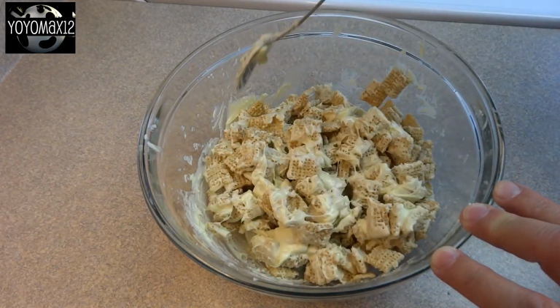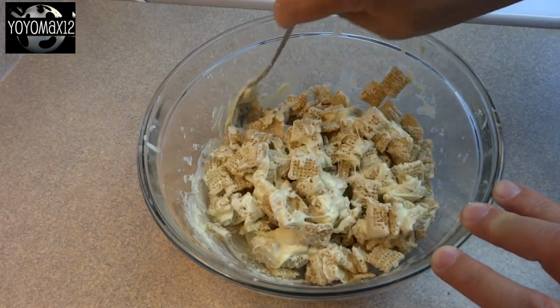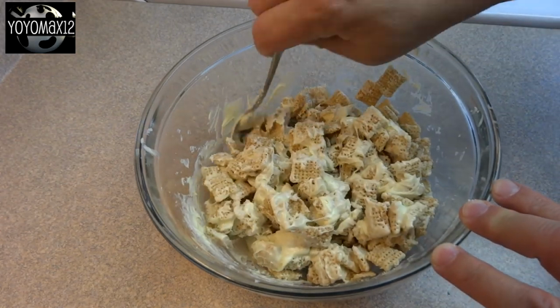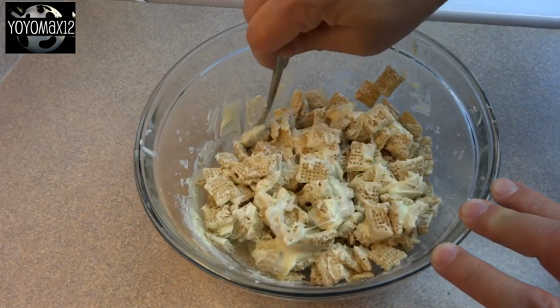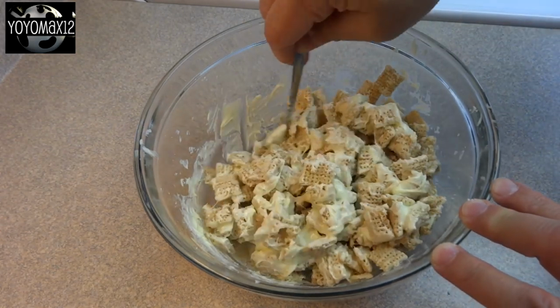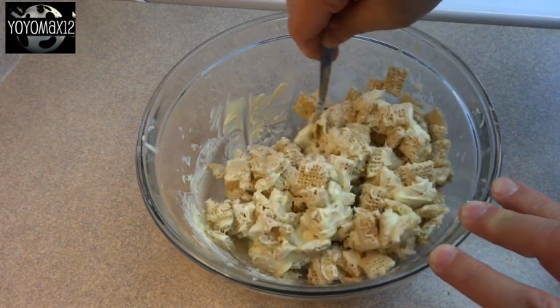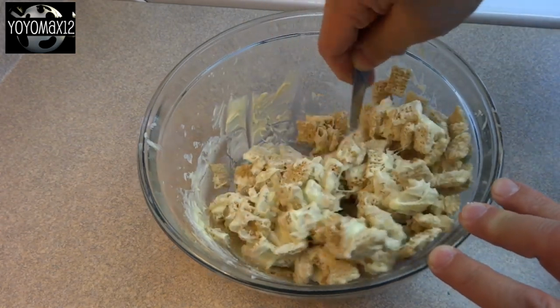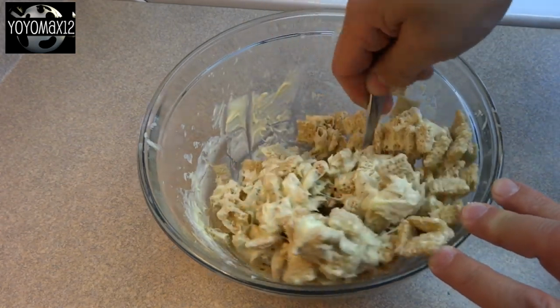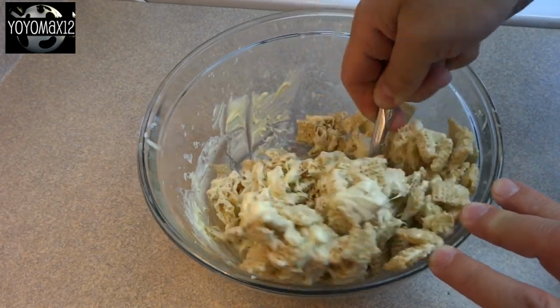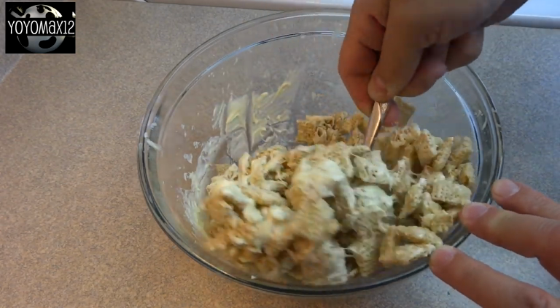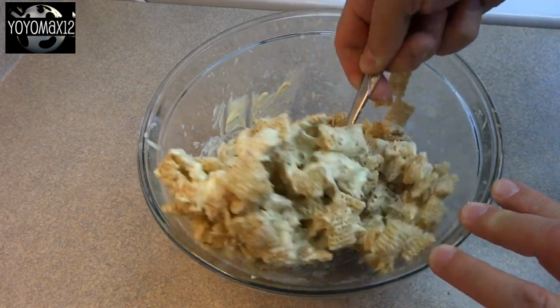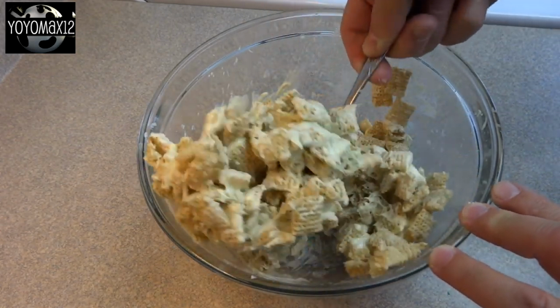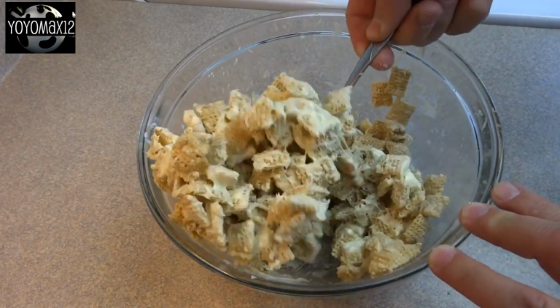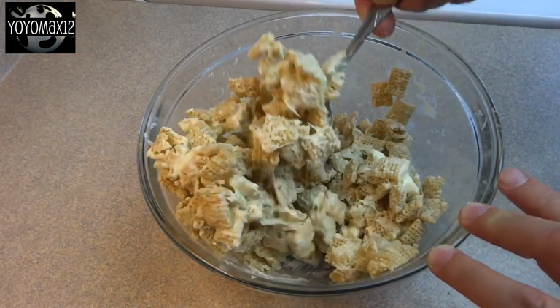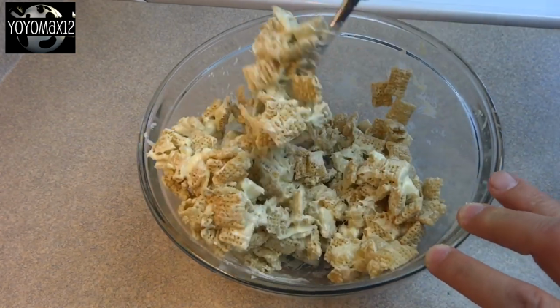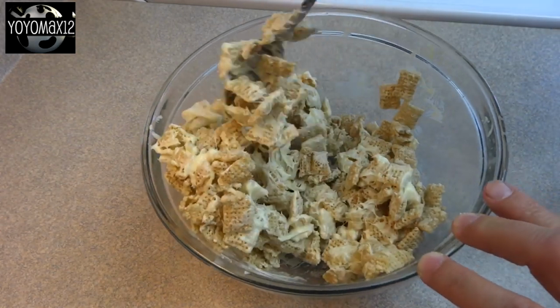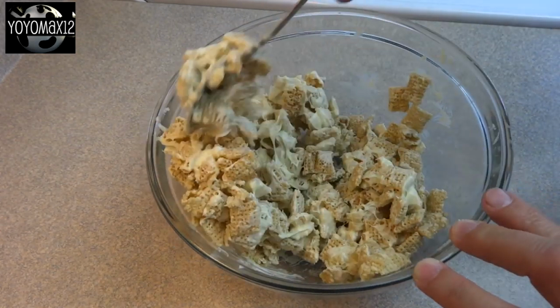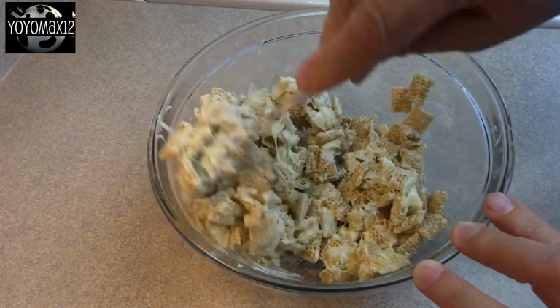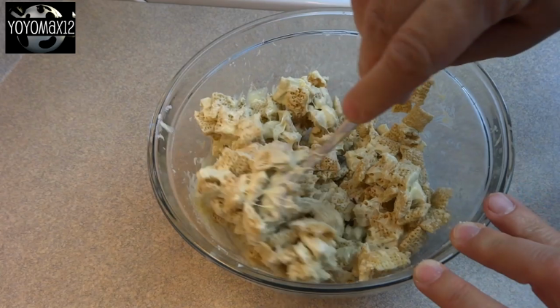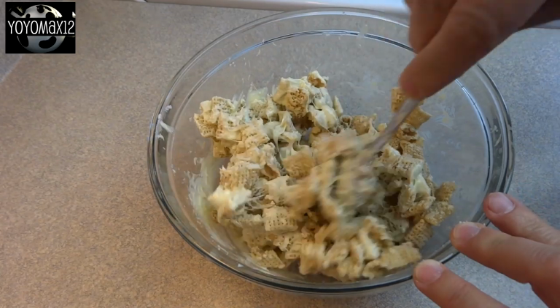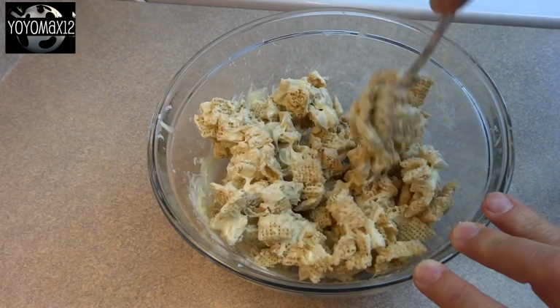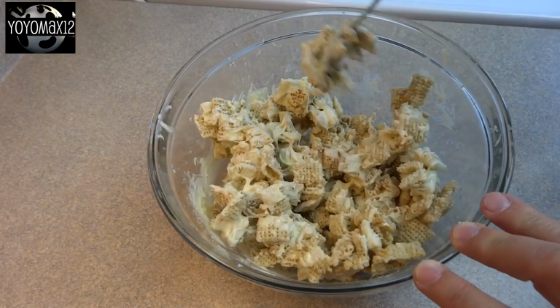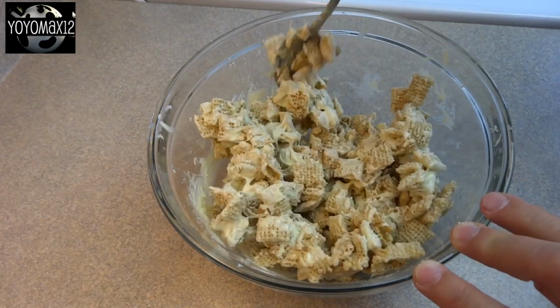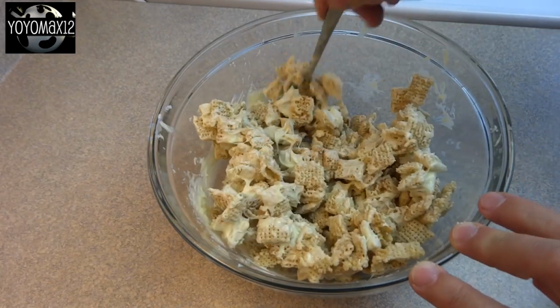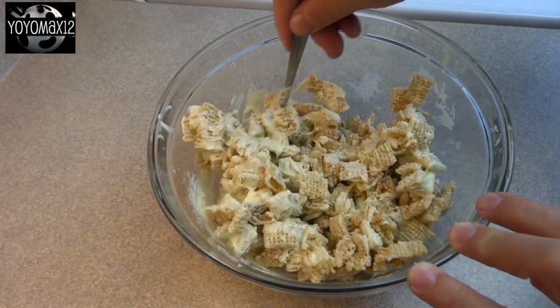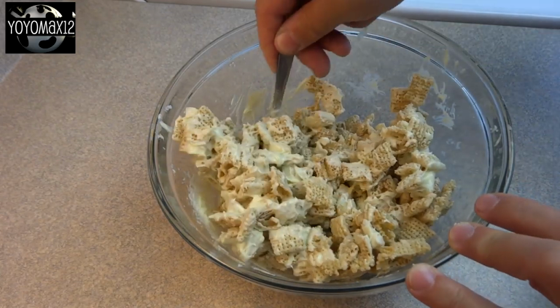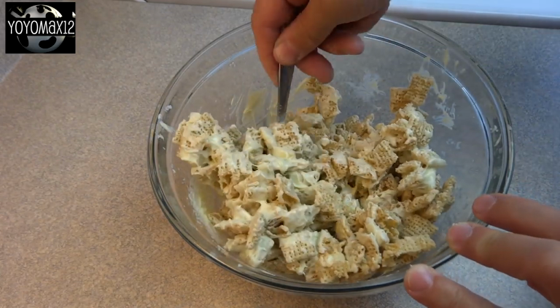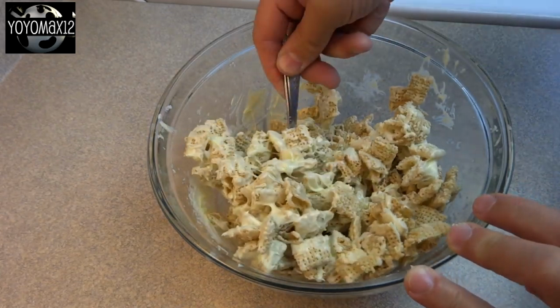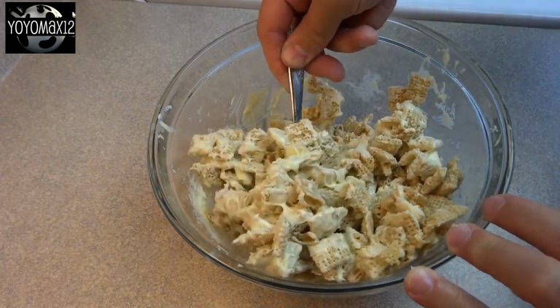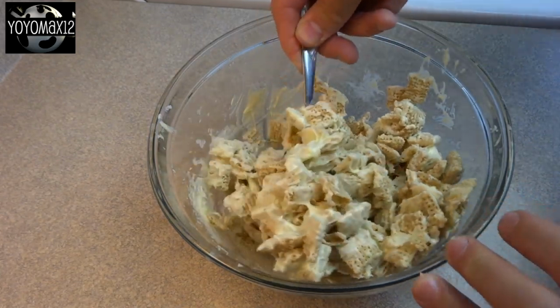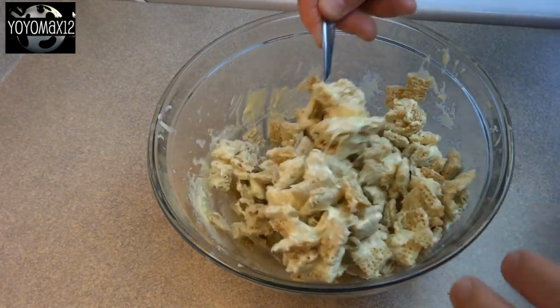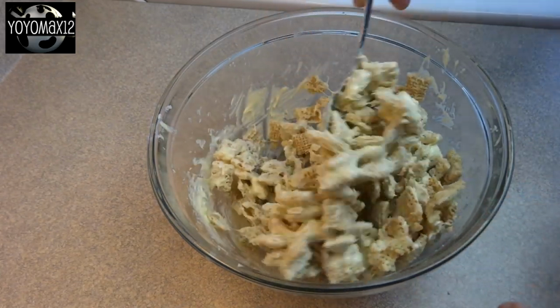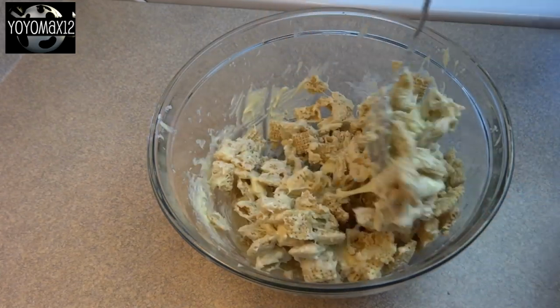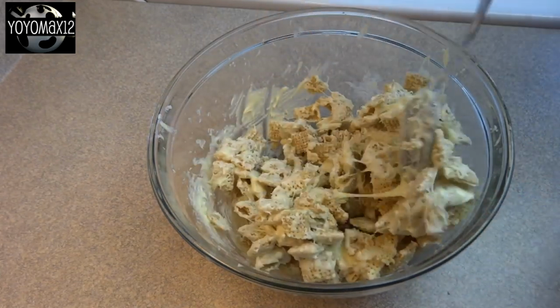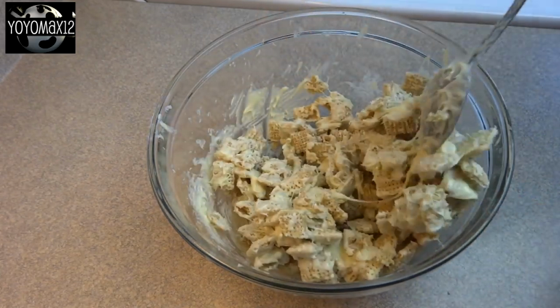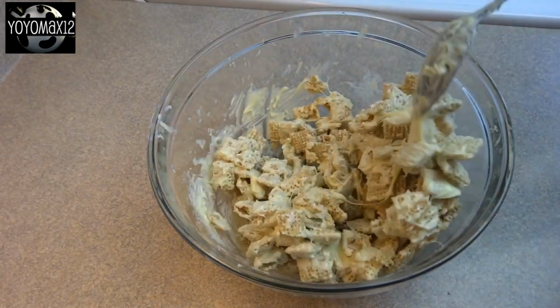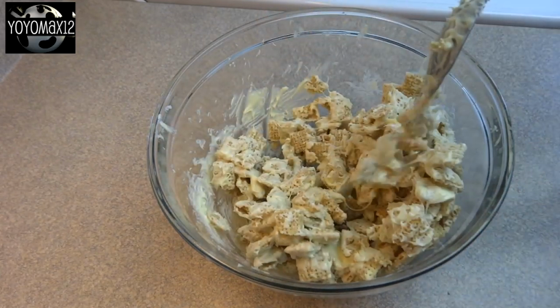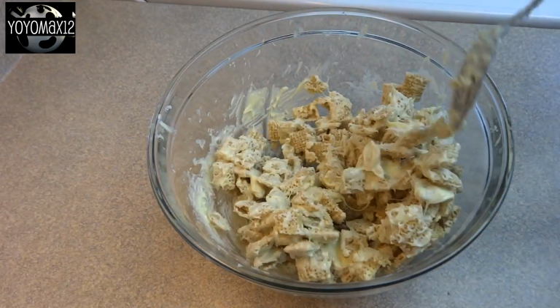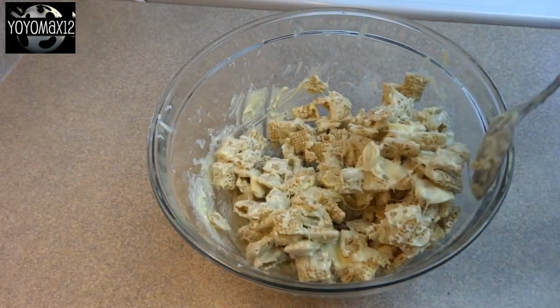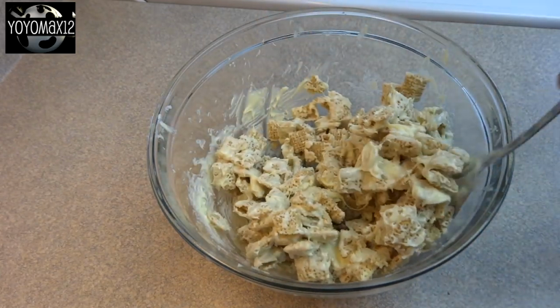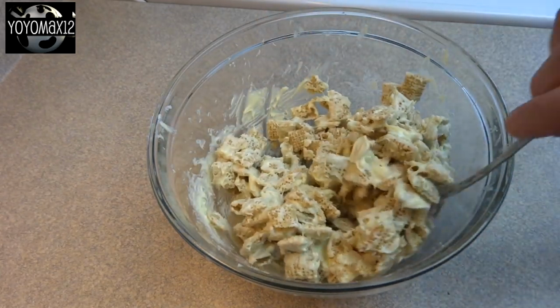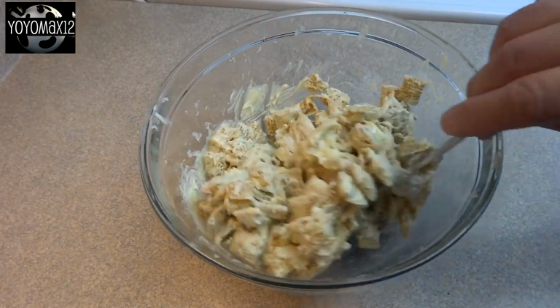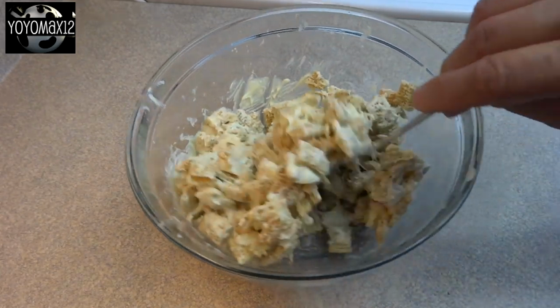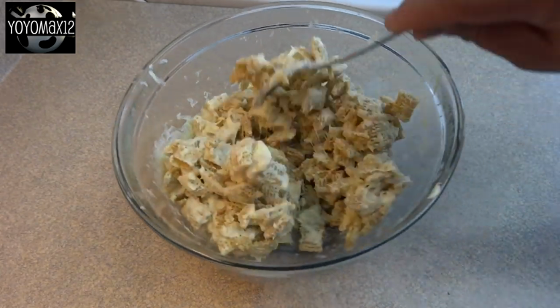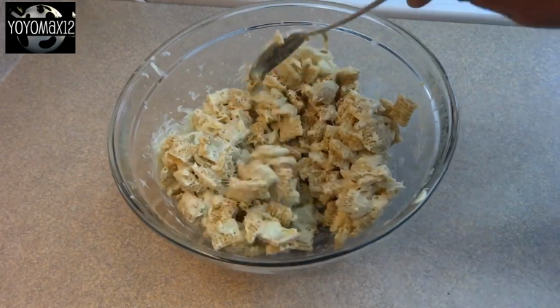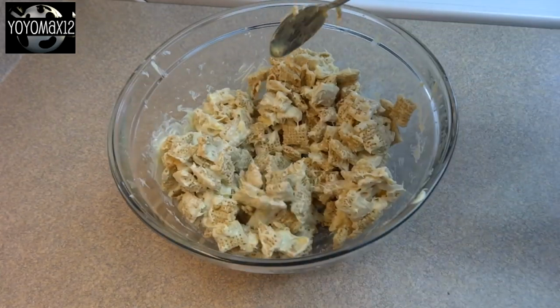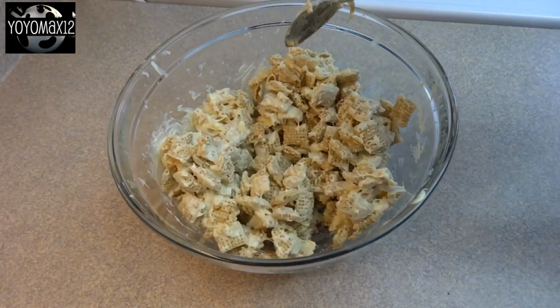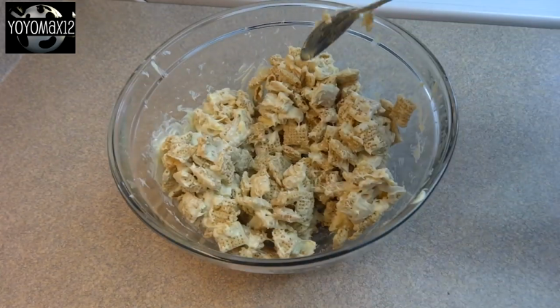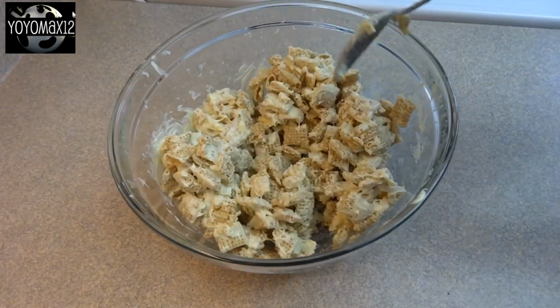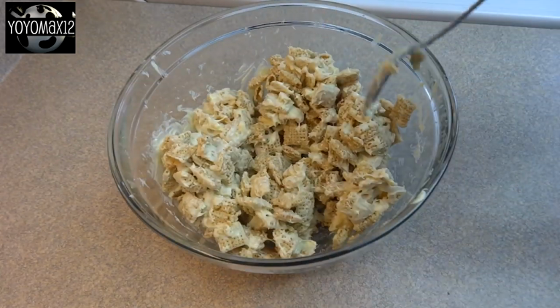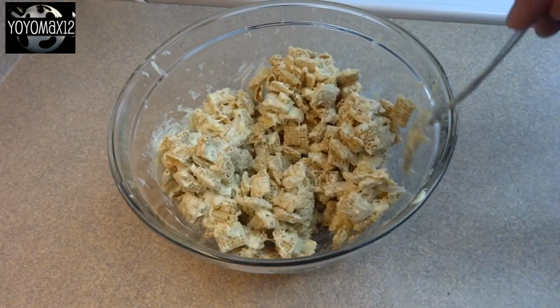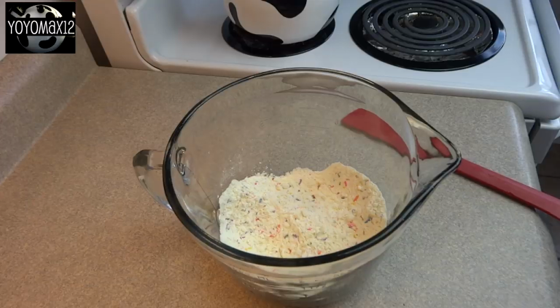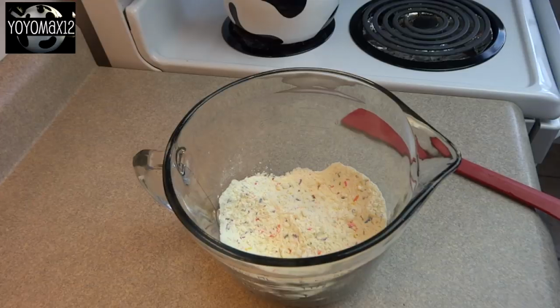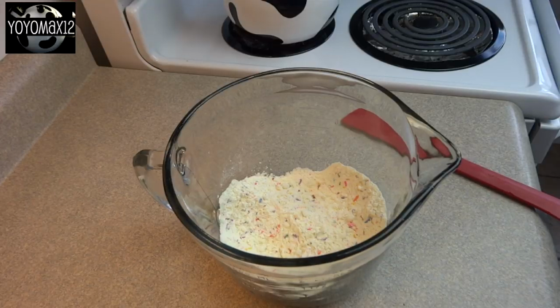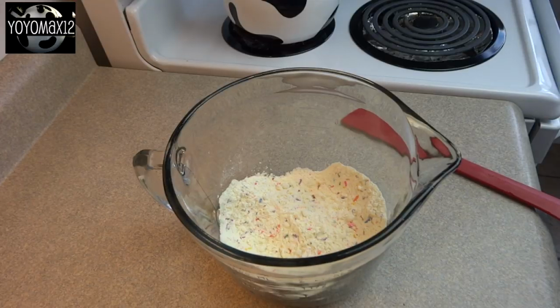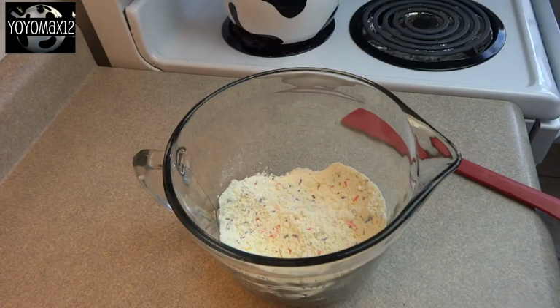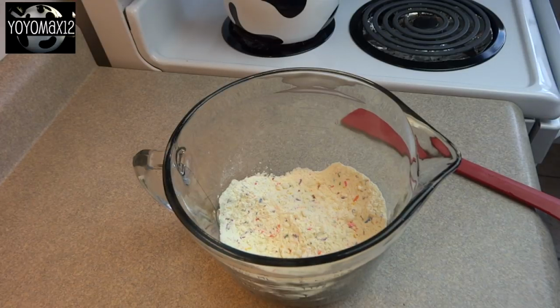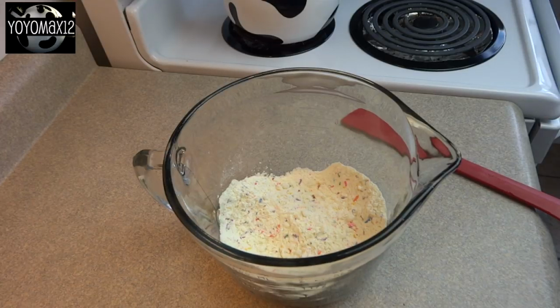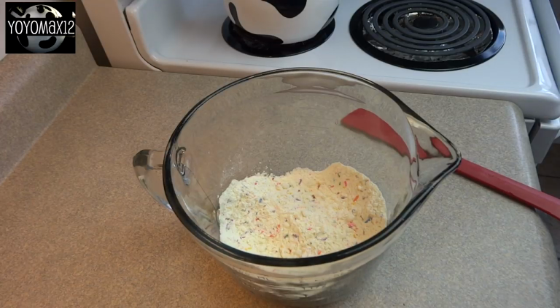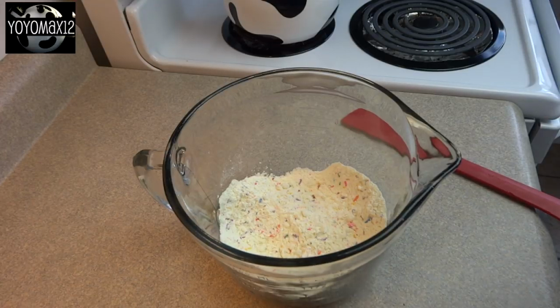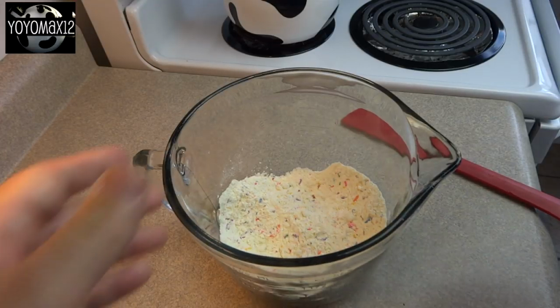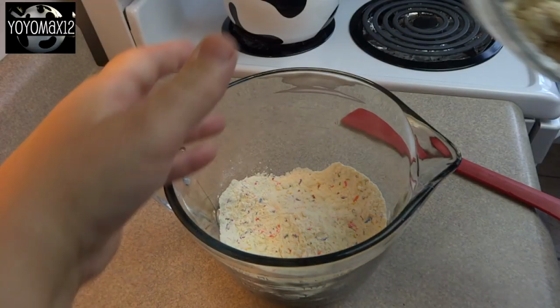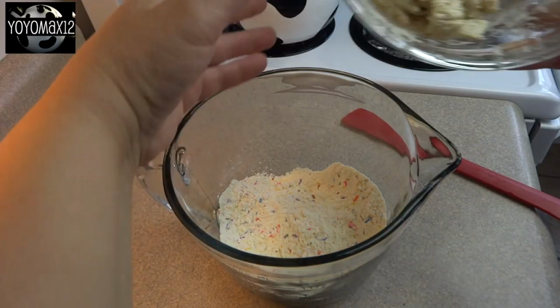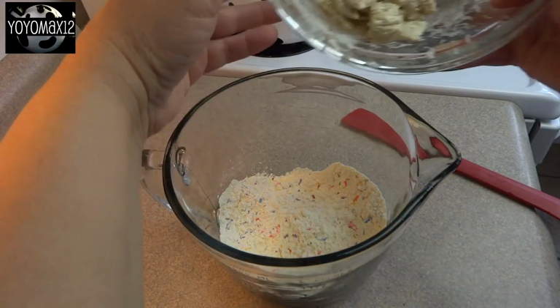Now I'm going to mention here that the video that you're watching is a half recipe. So if you want to make a bigger batch, just double all the ingredients.